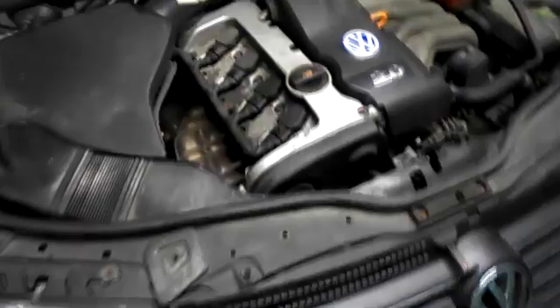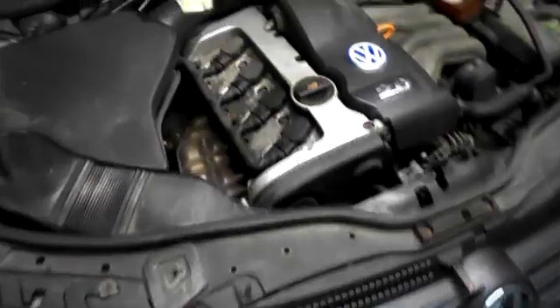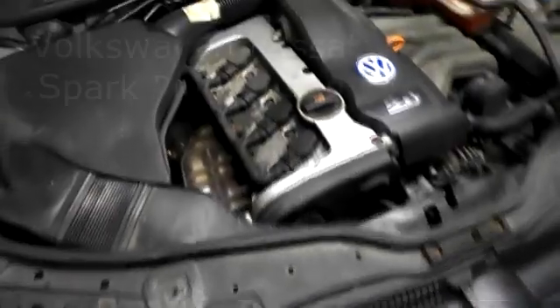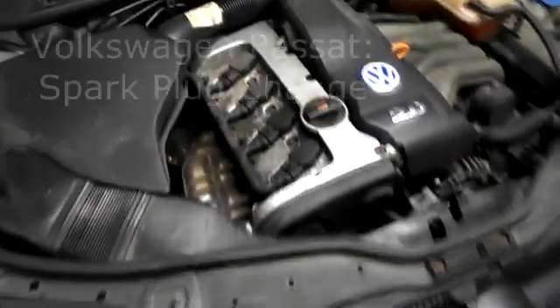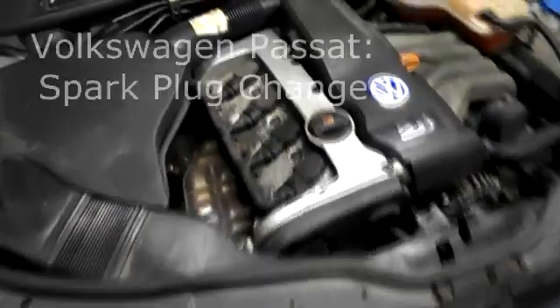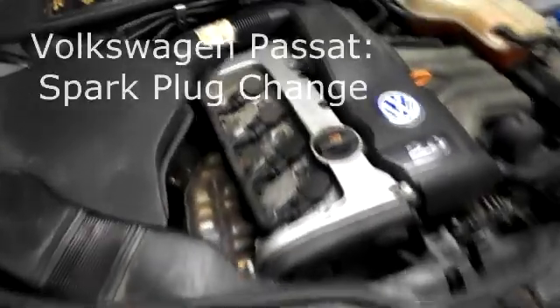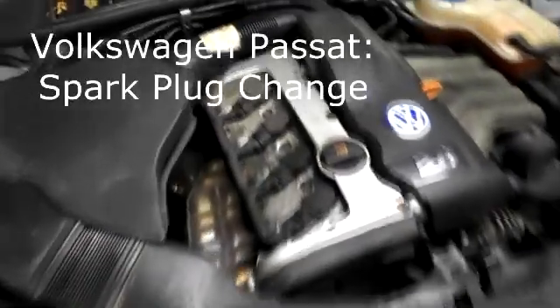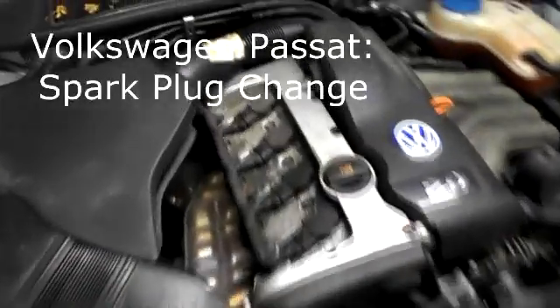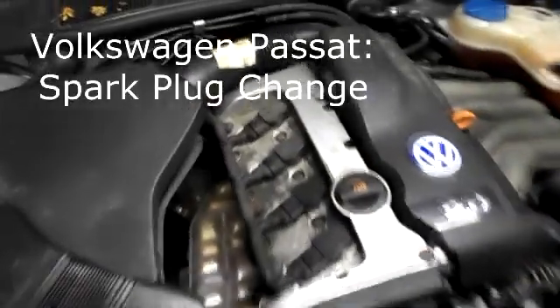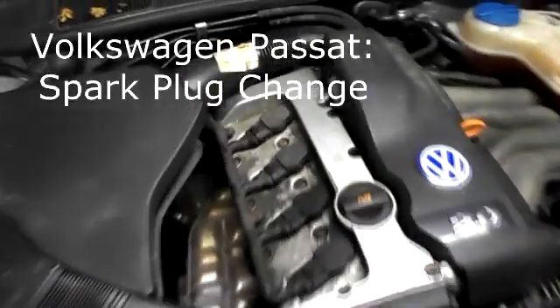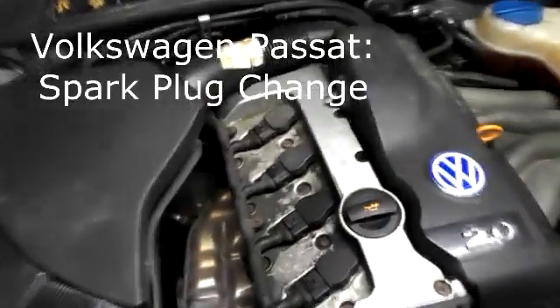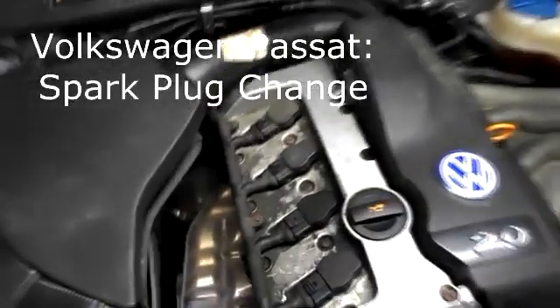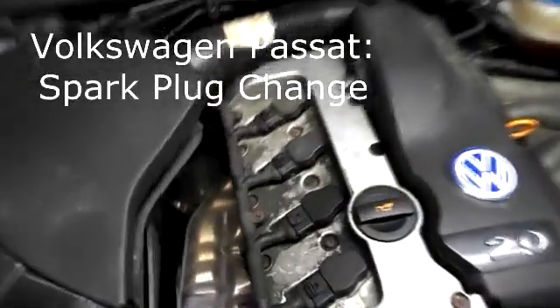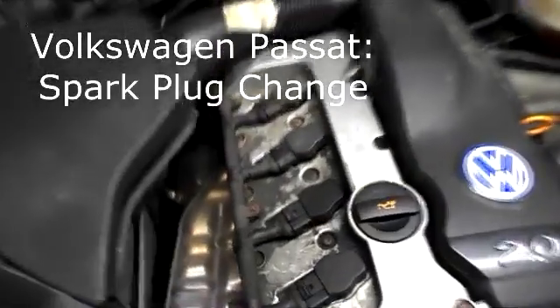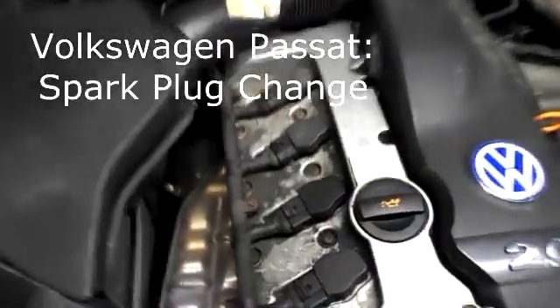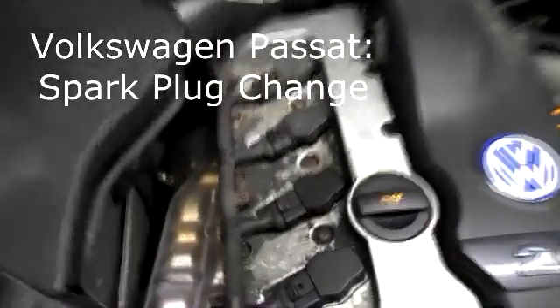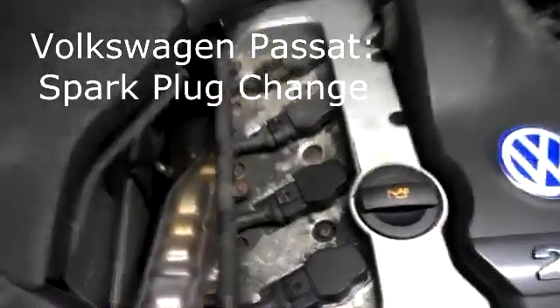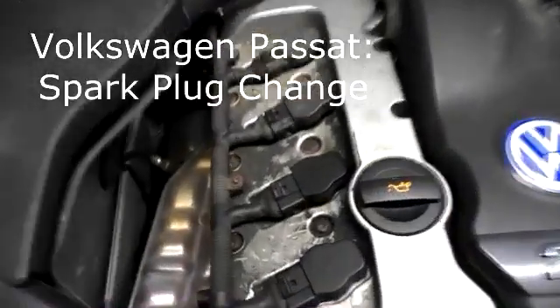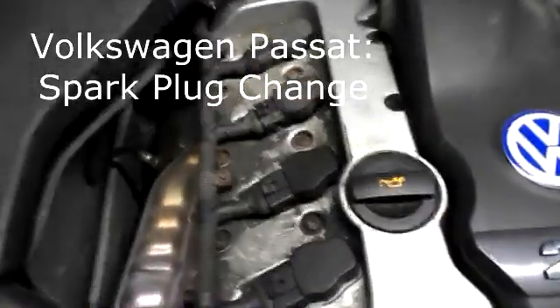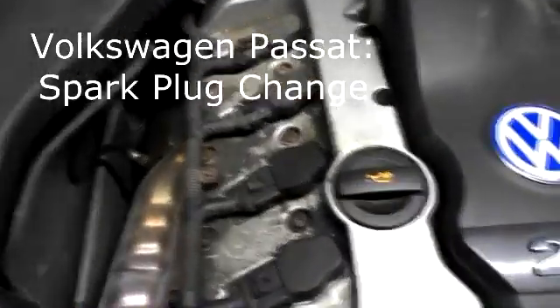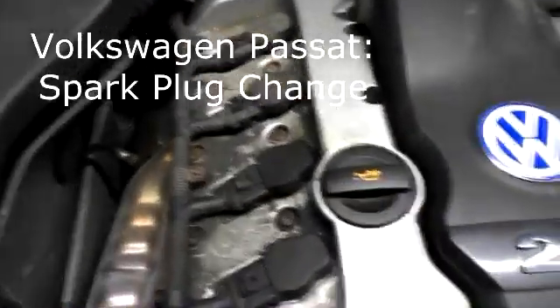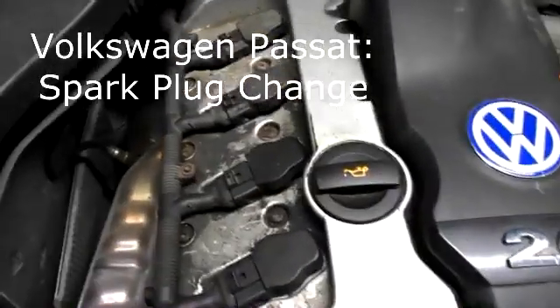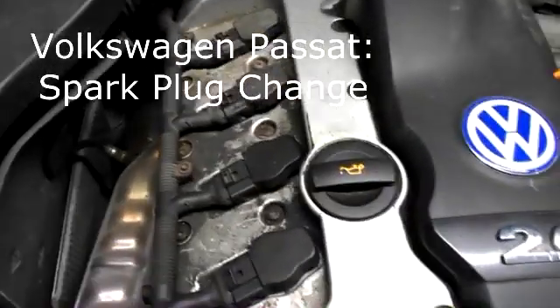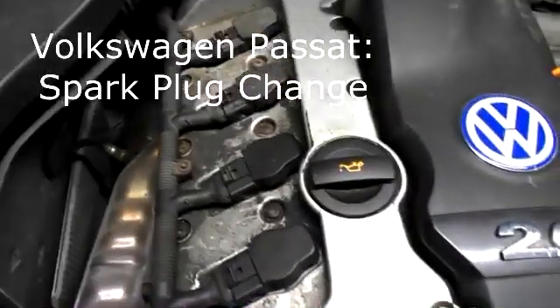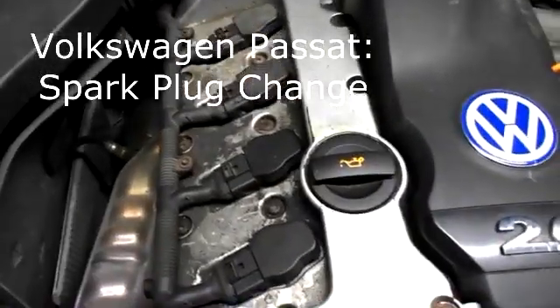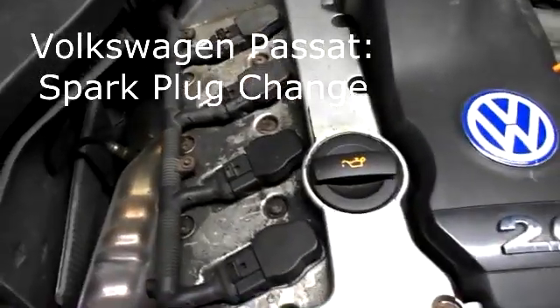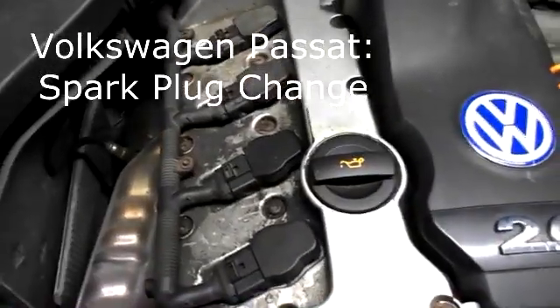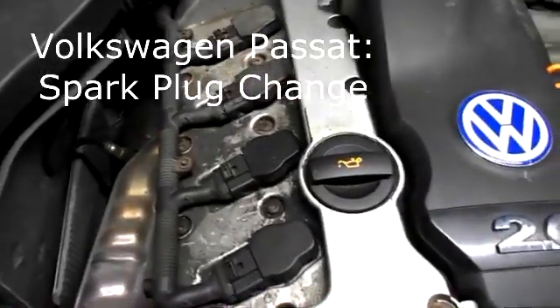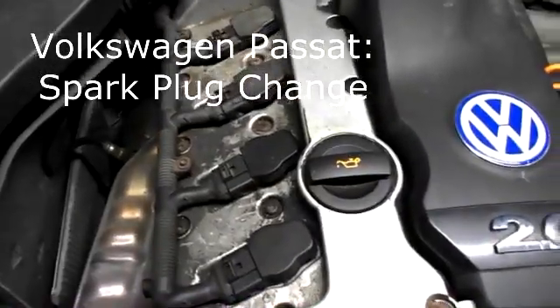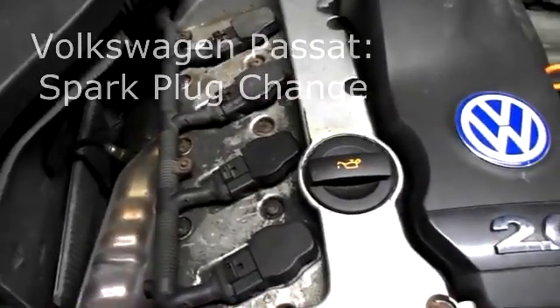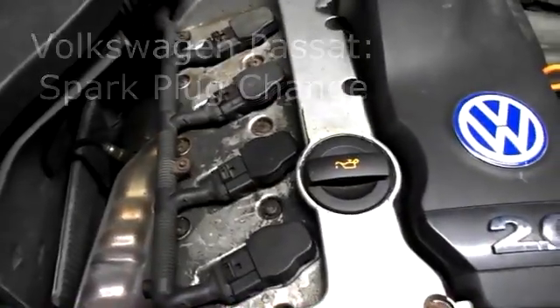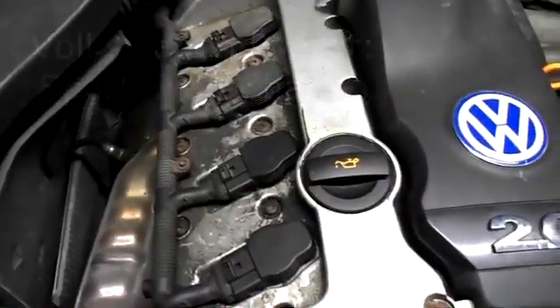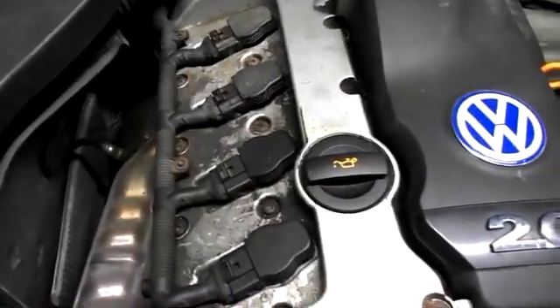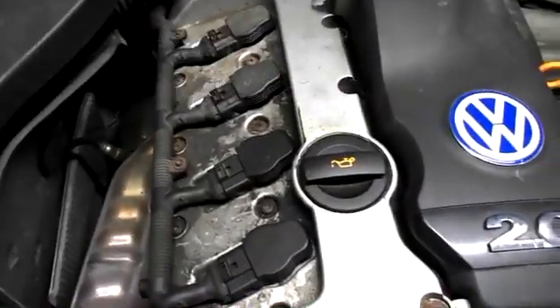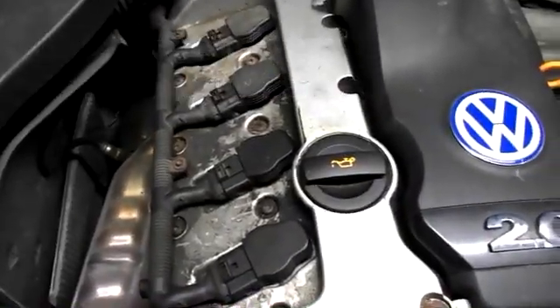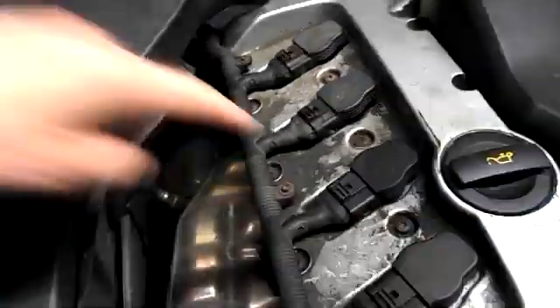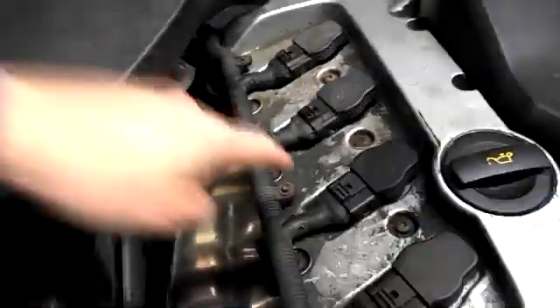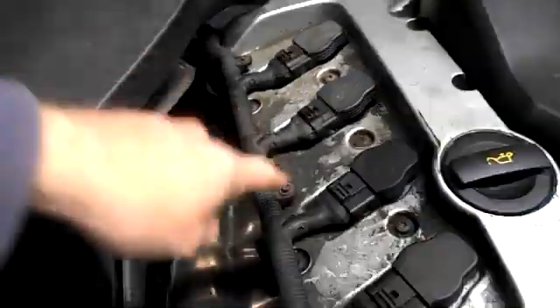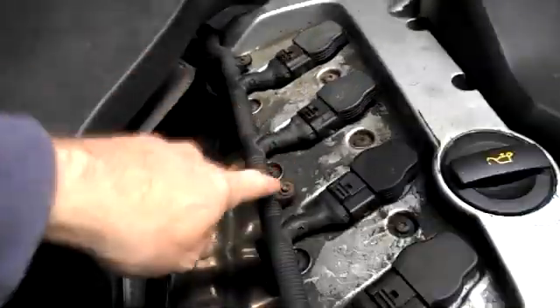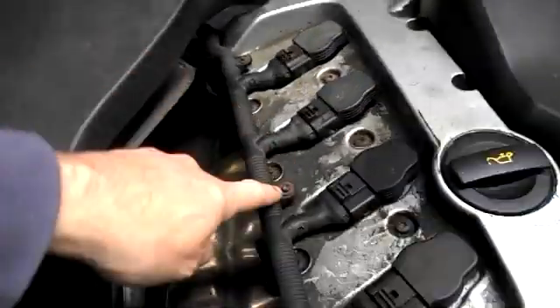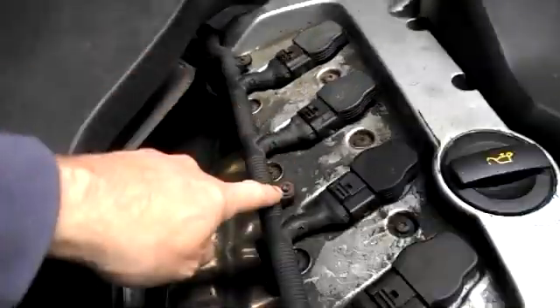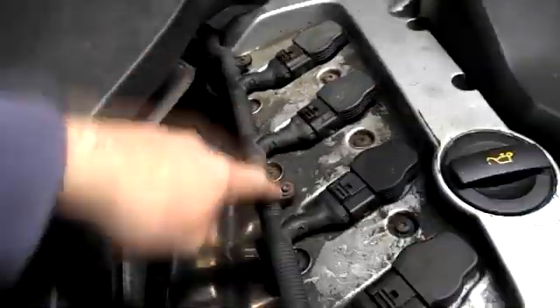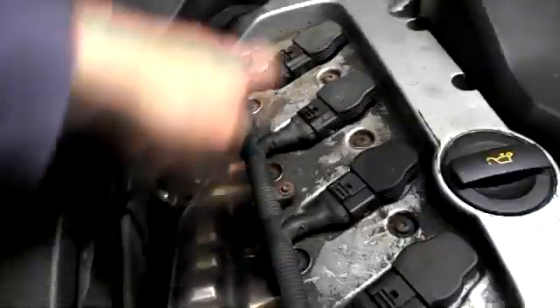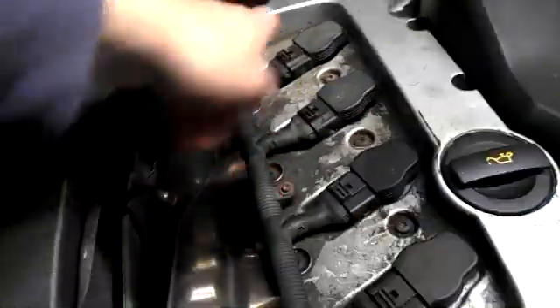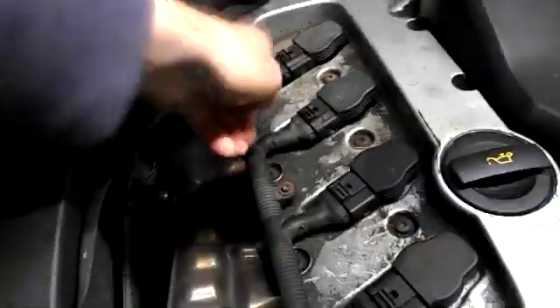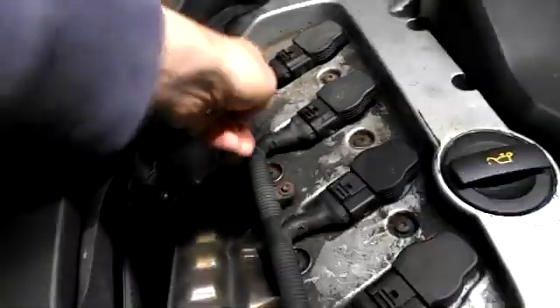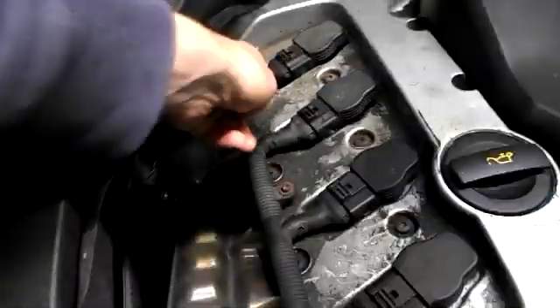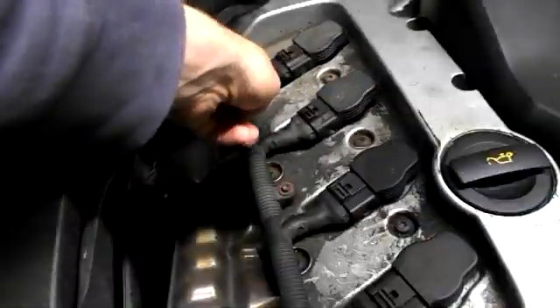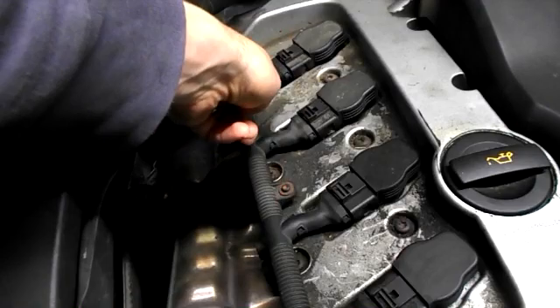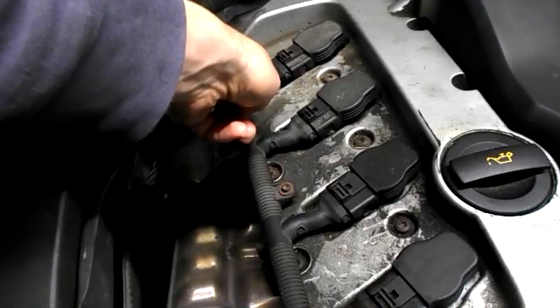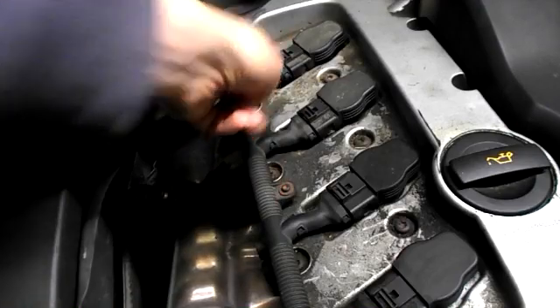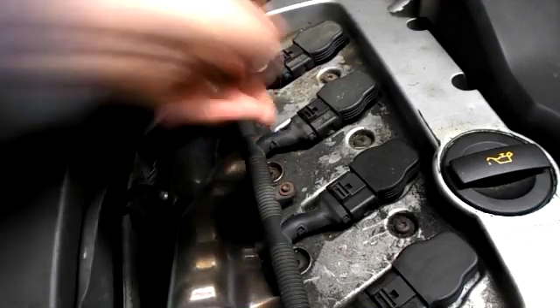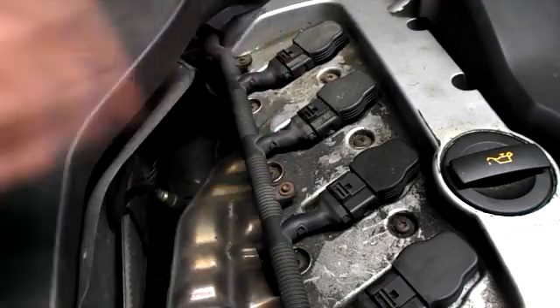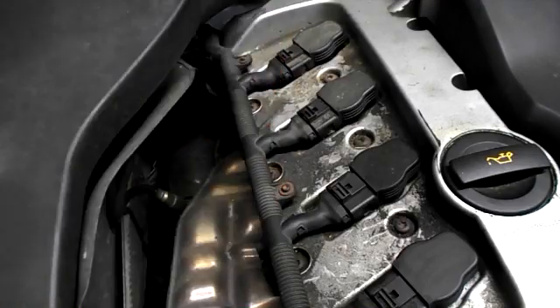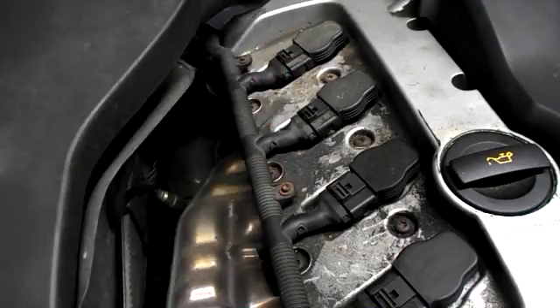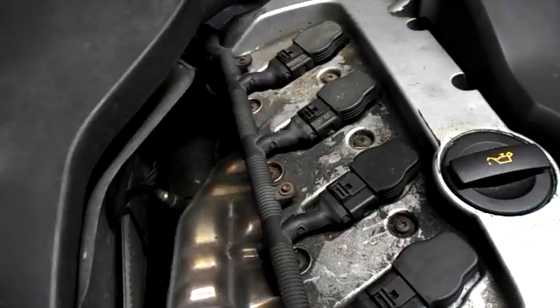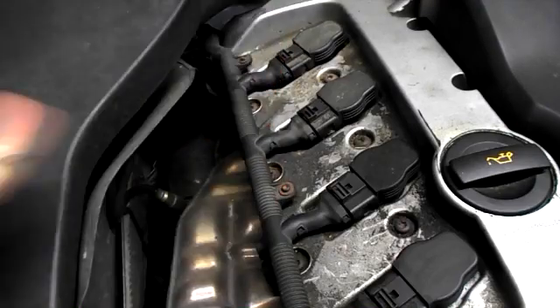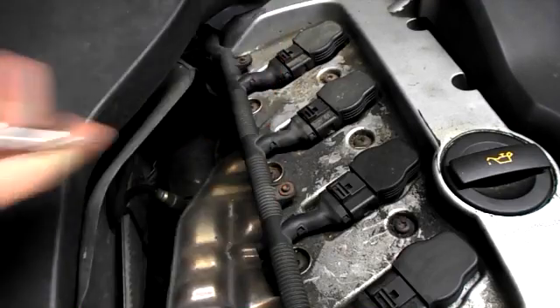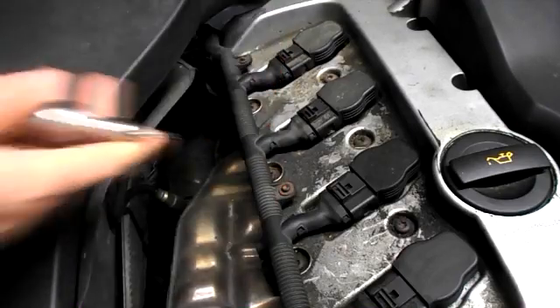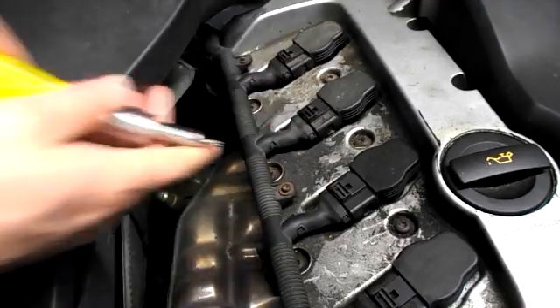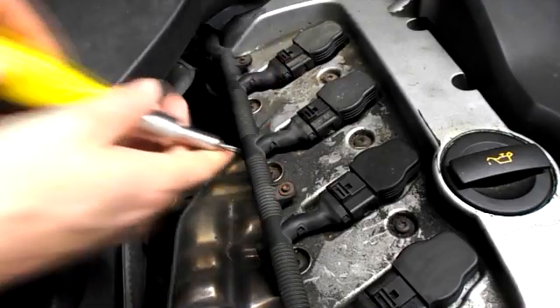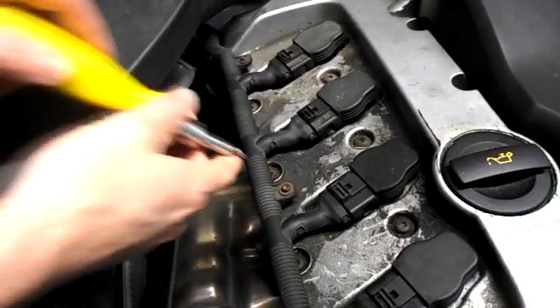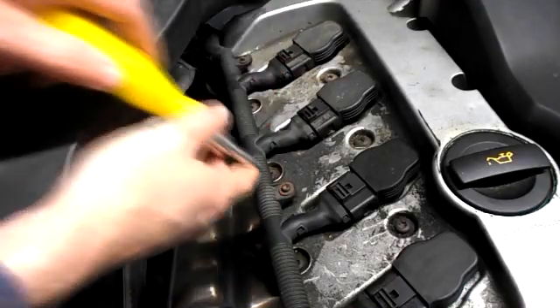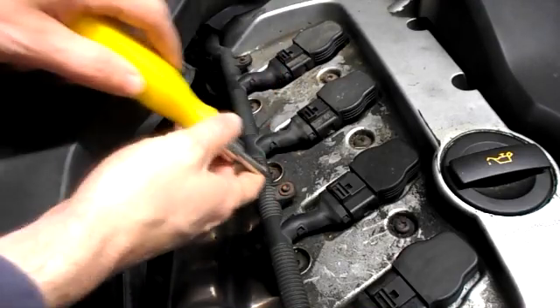Spark plug change on the Volkswagen Passat. Undo these two bolts — they're on the Torx.